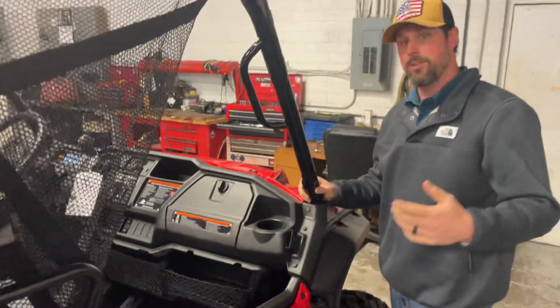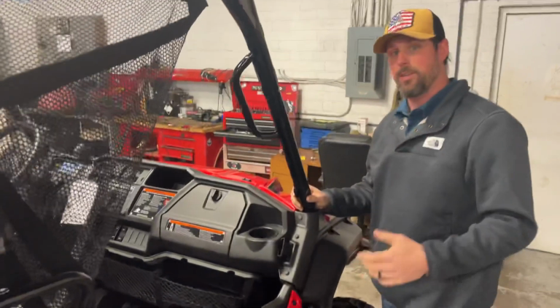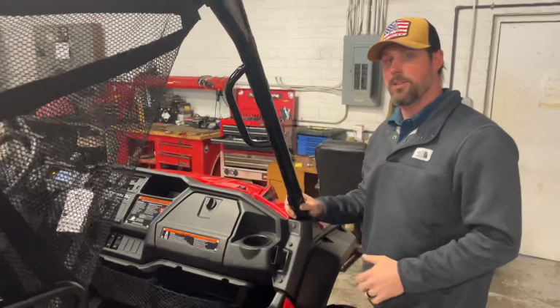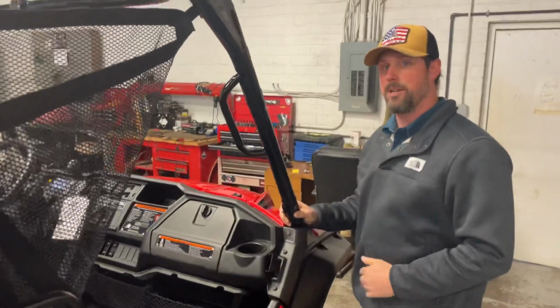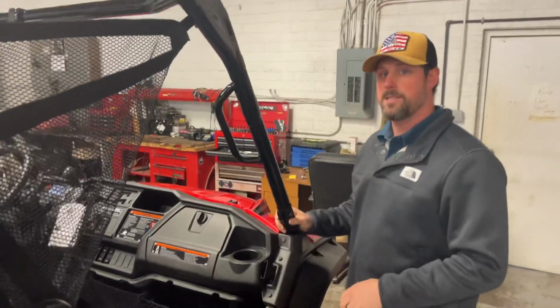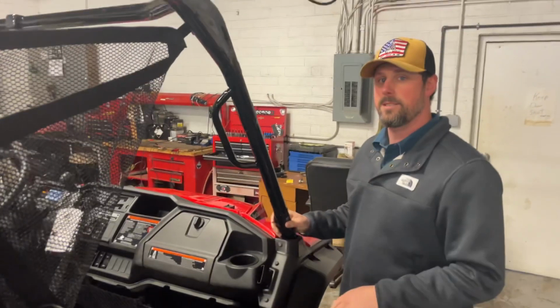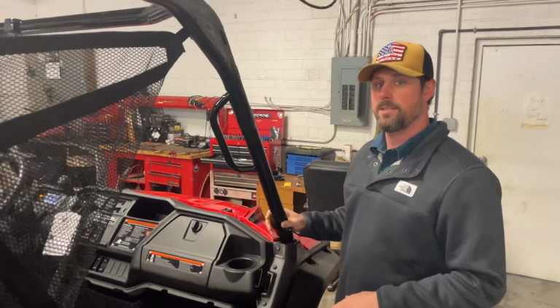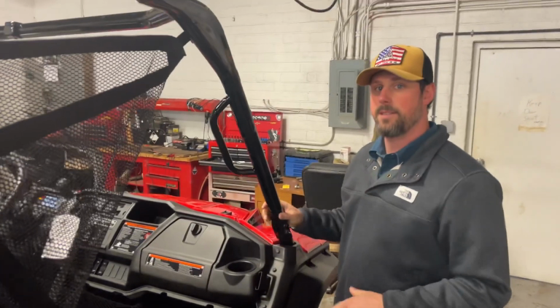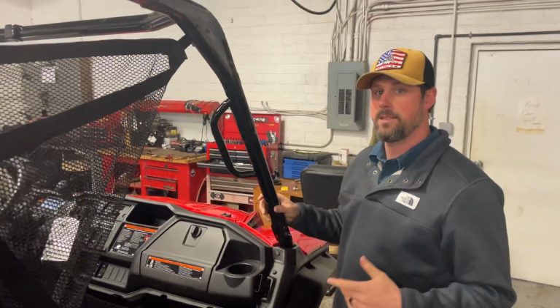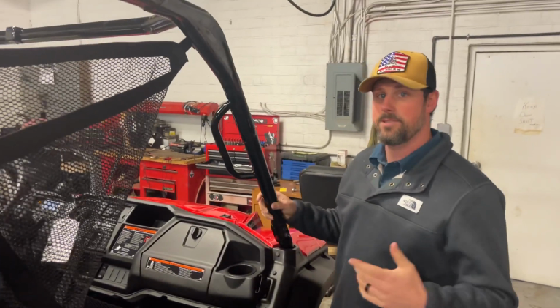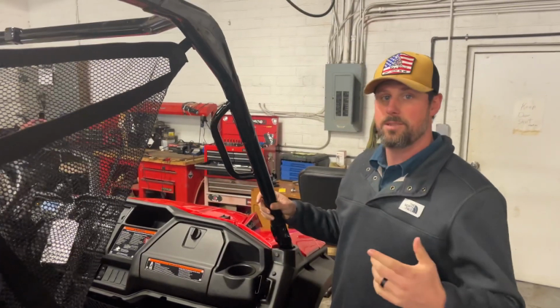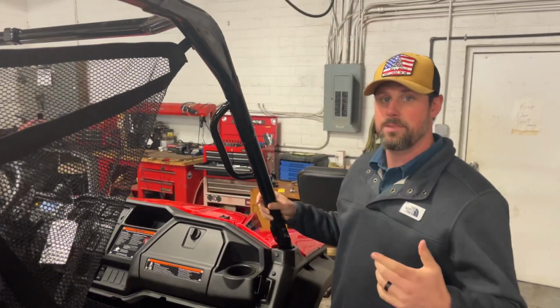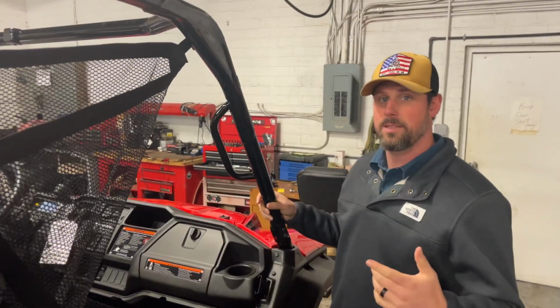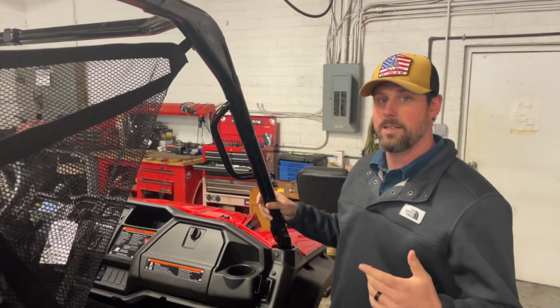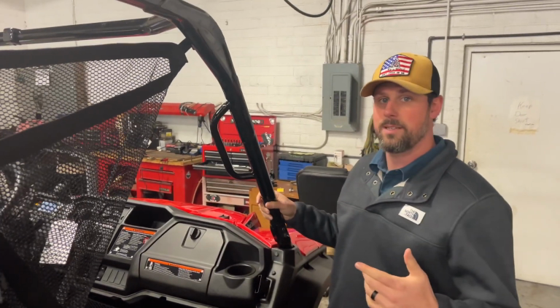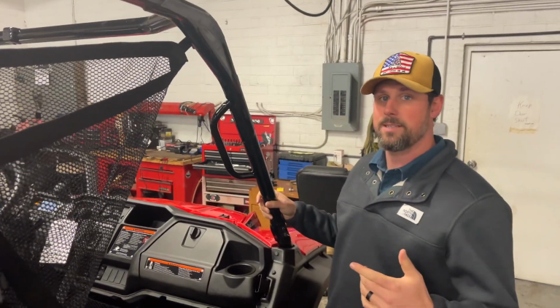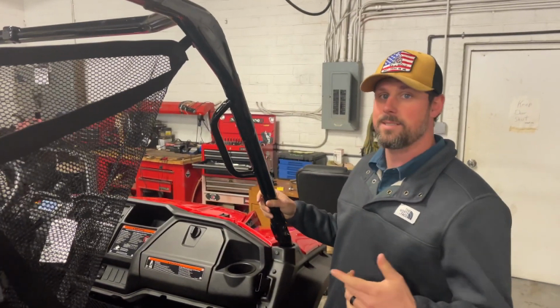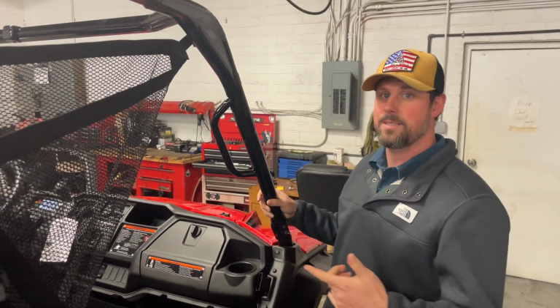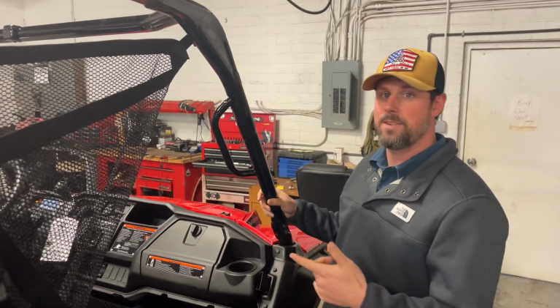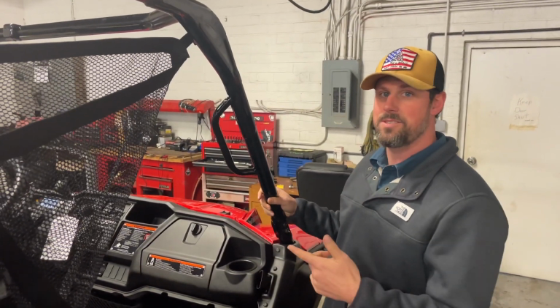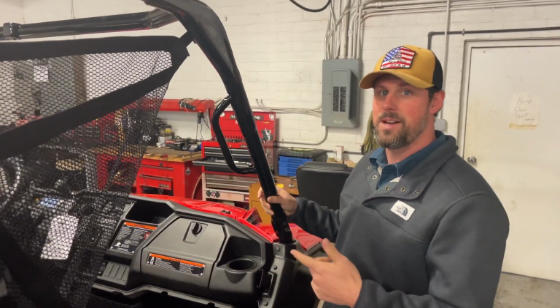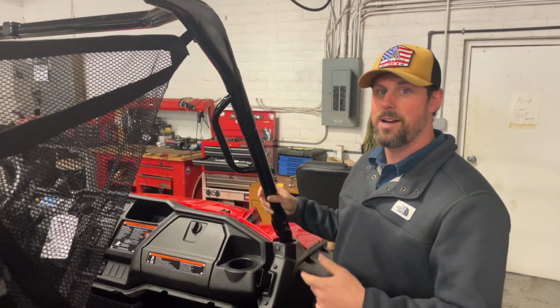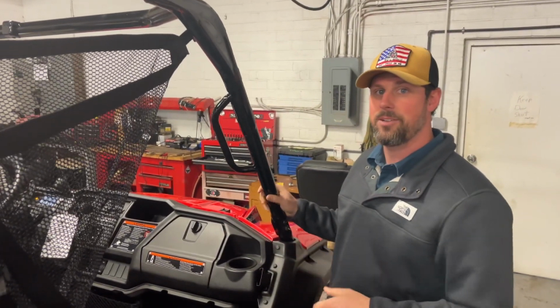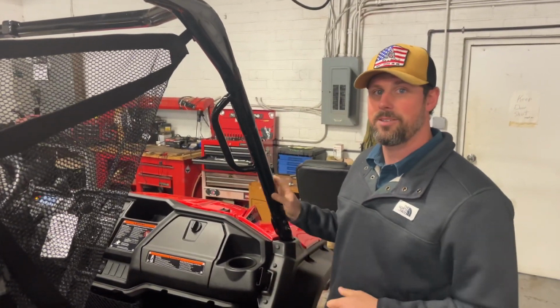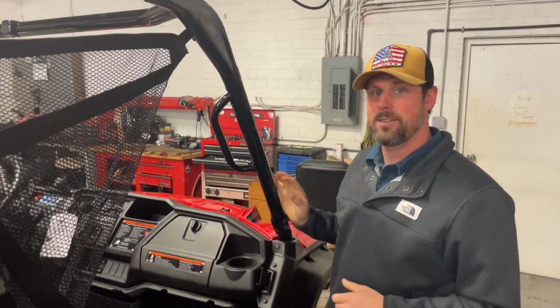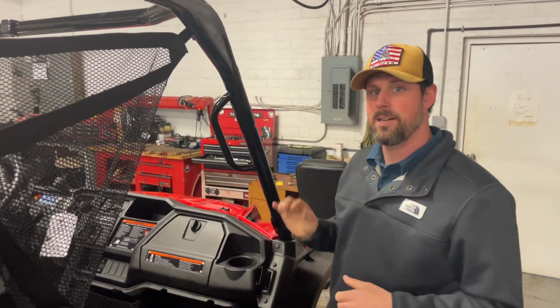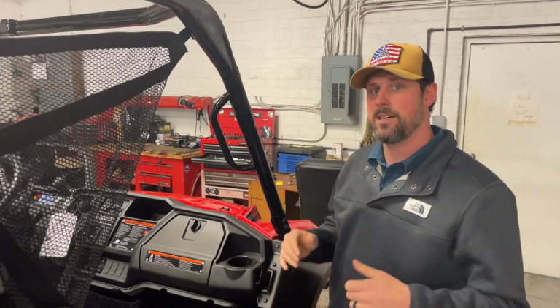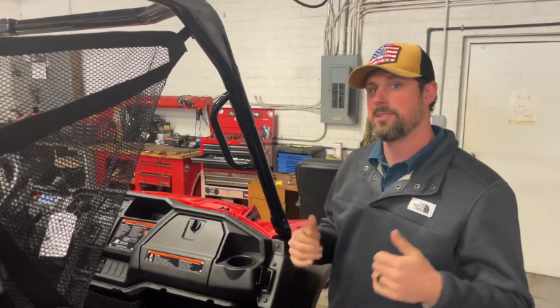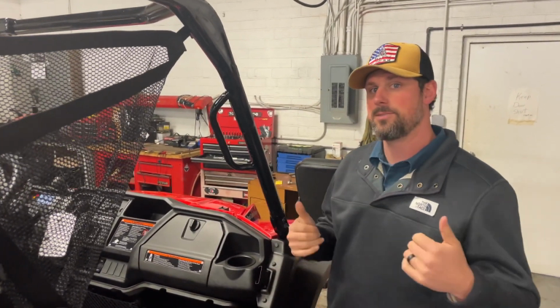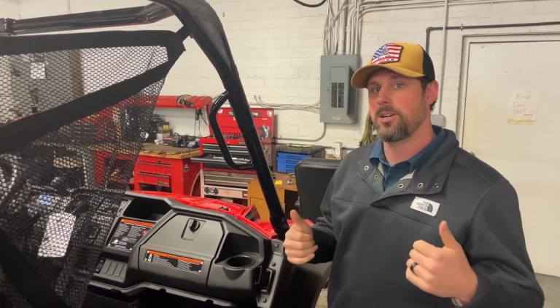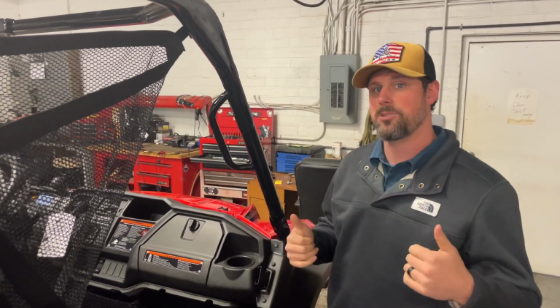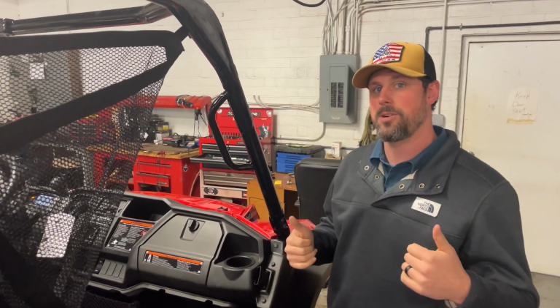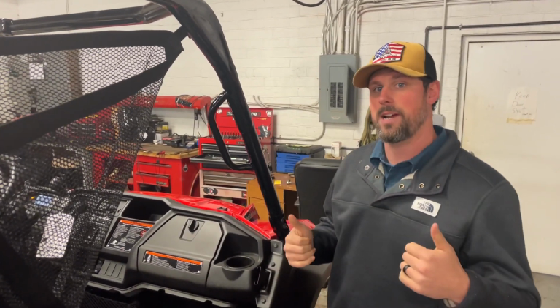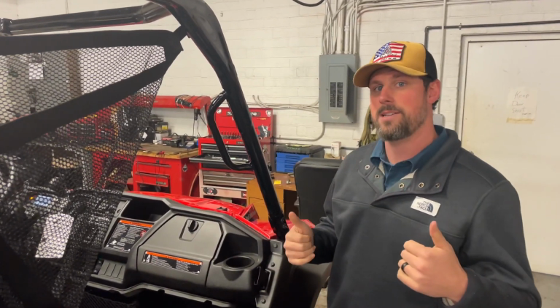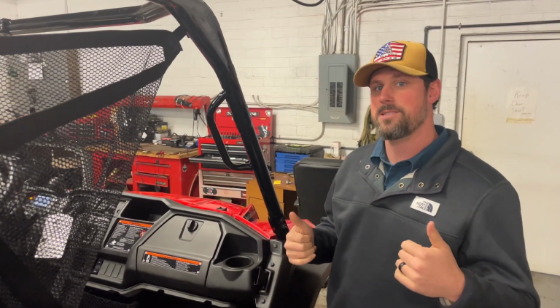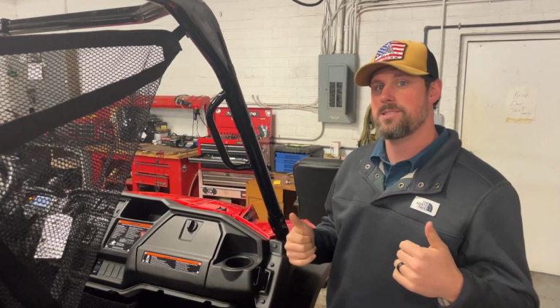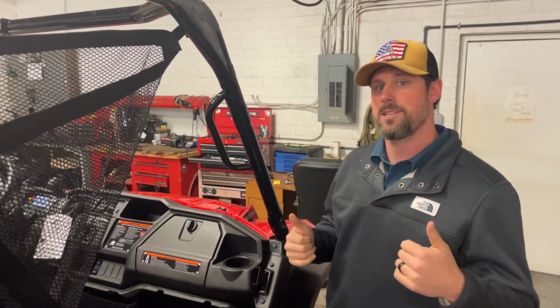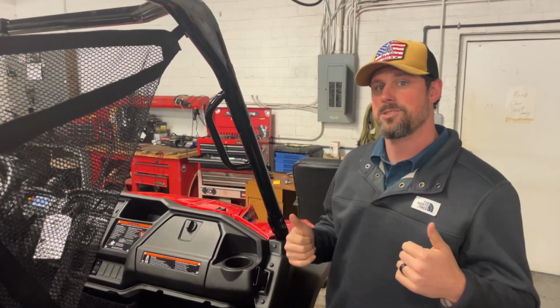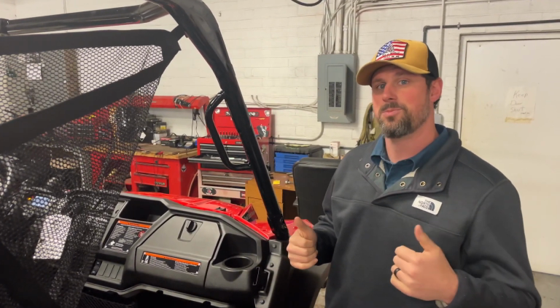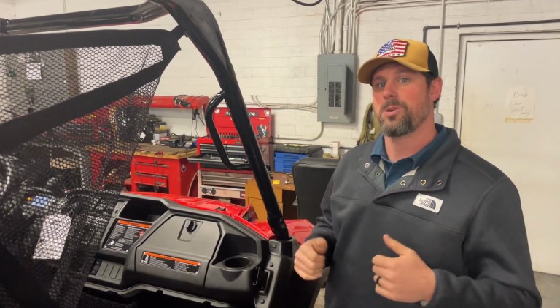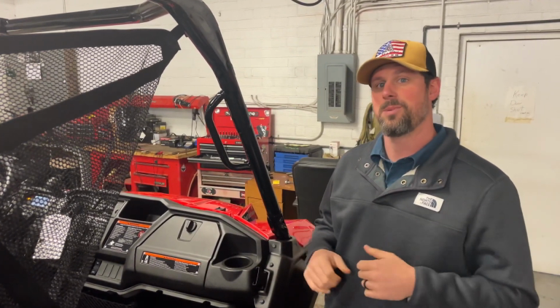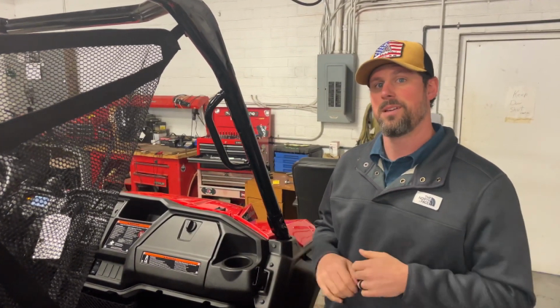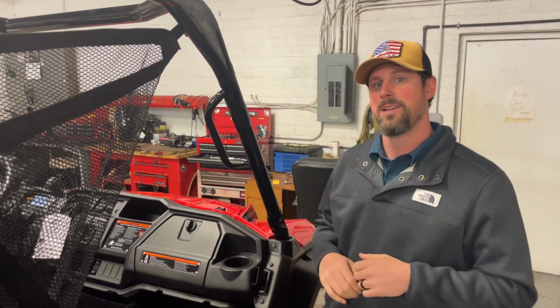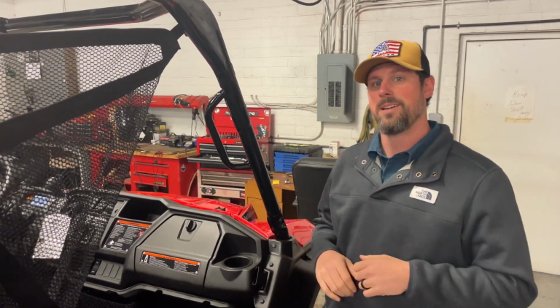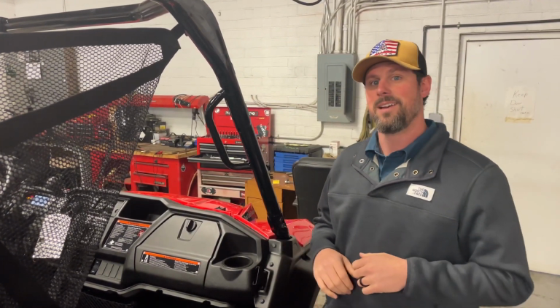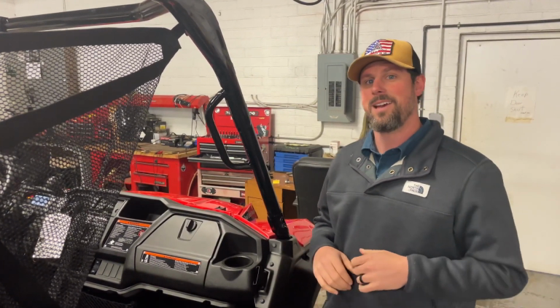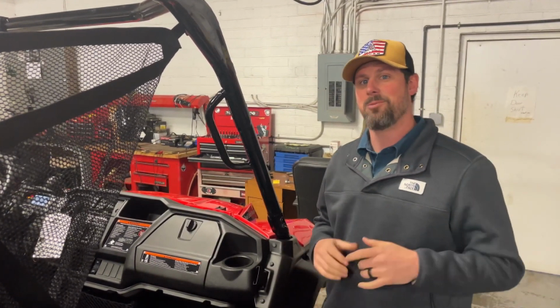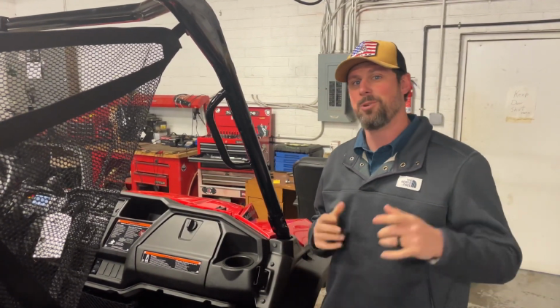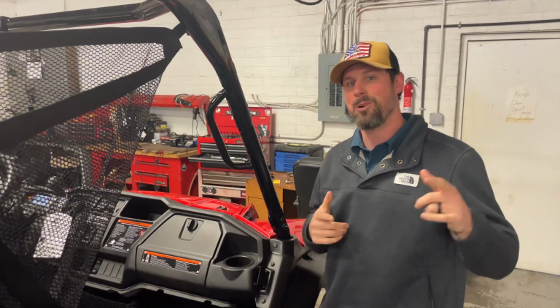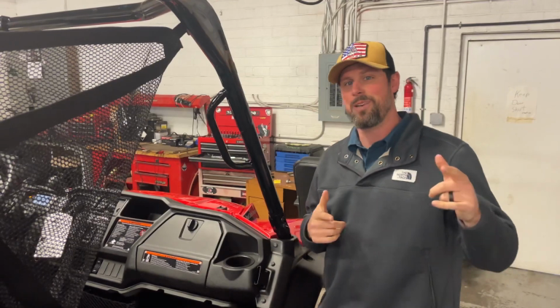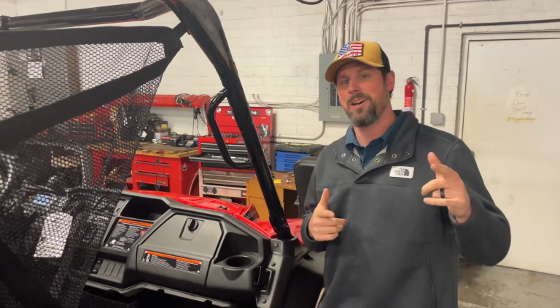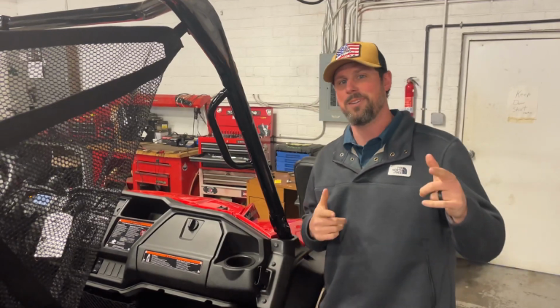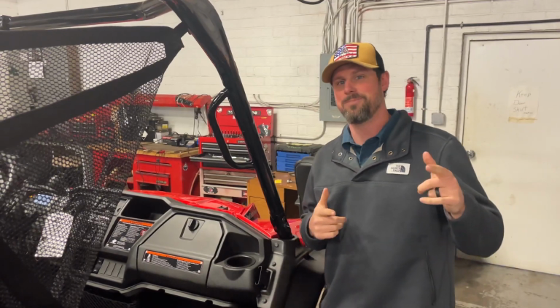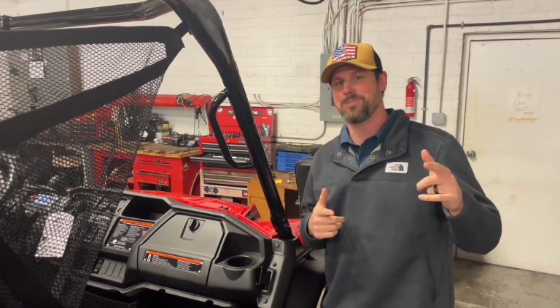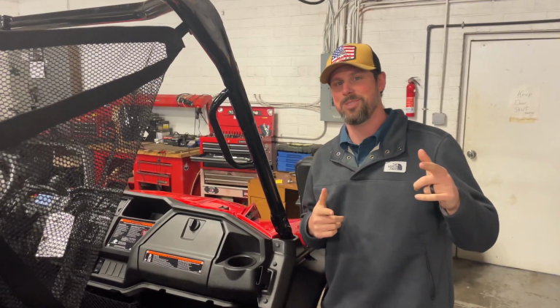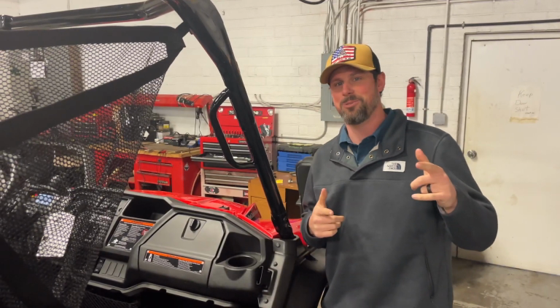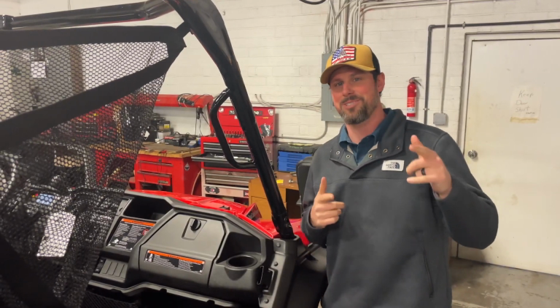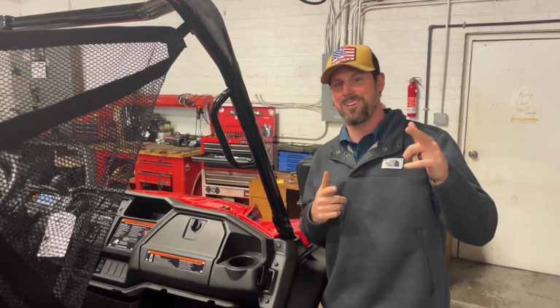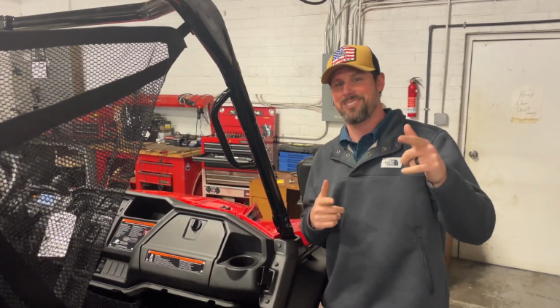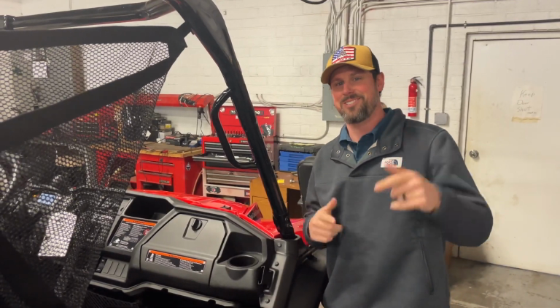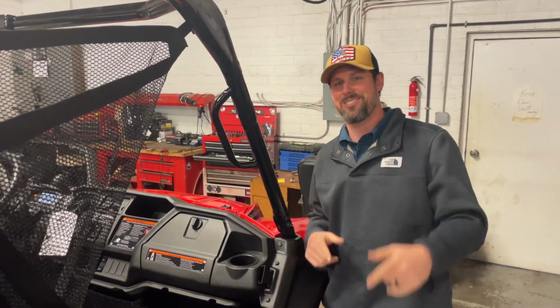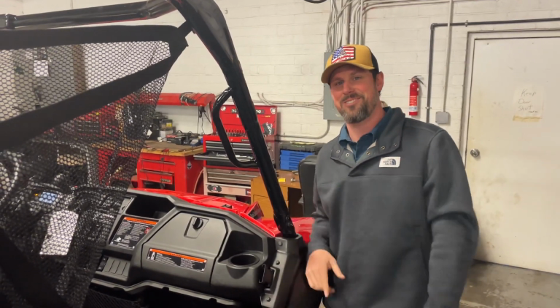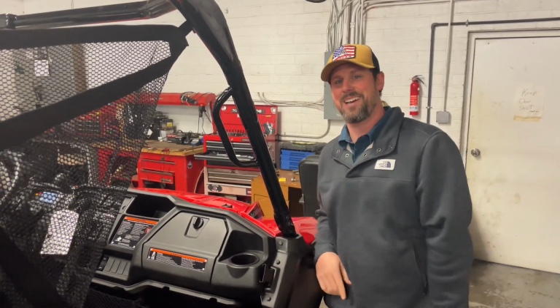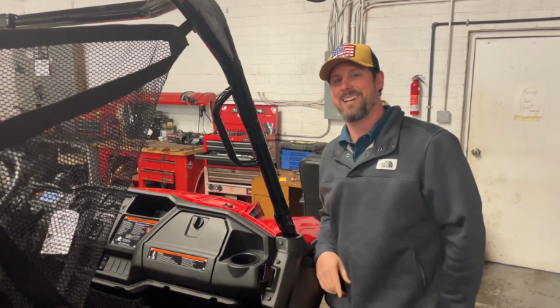If you're interested in something like this, give us a holler. Talk to our guys in the sales department and we'll hook you up. We'll talk to you soon, guys.